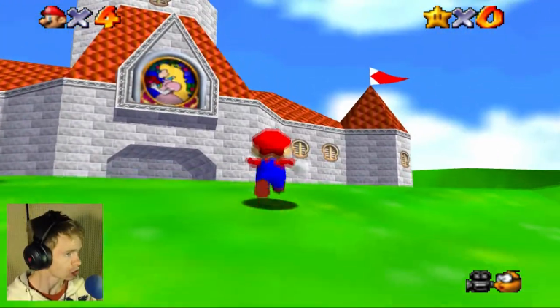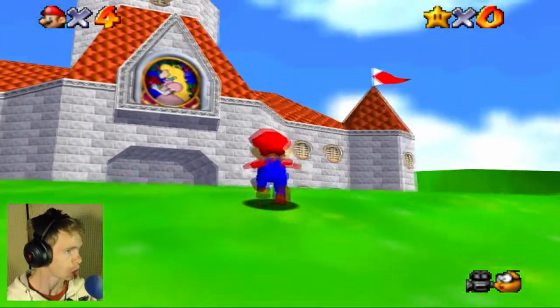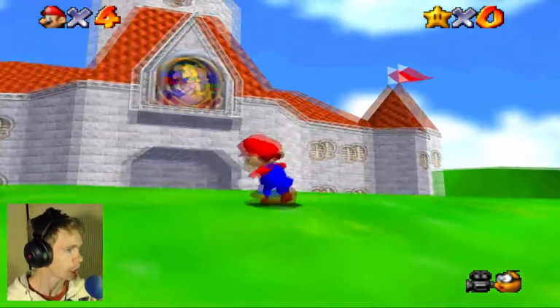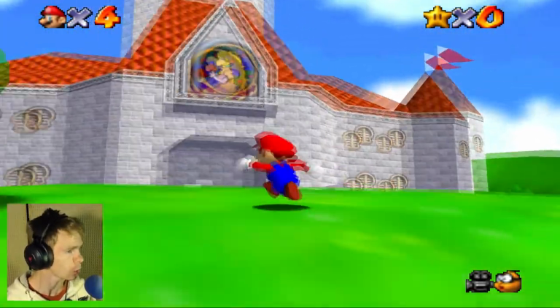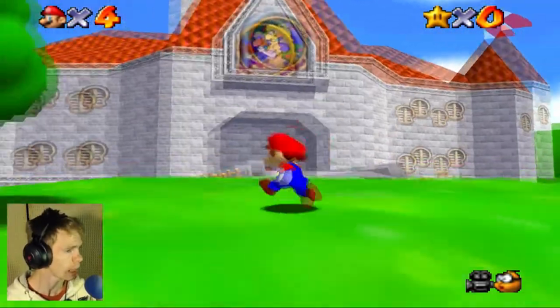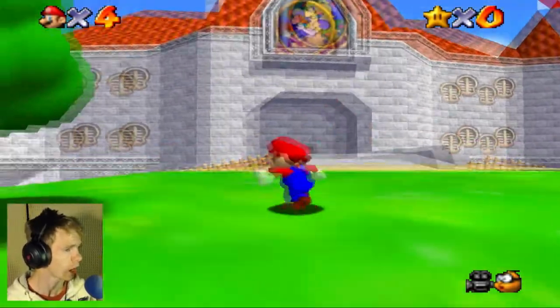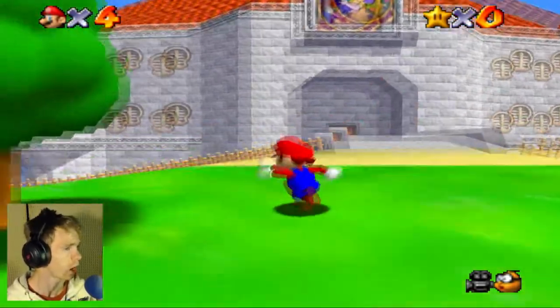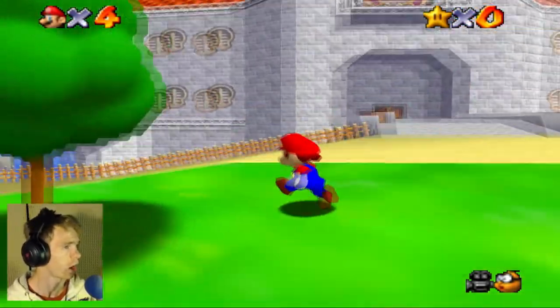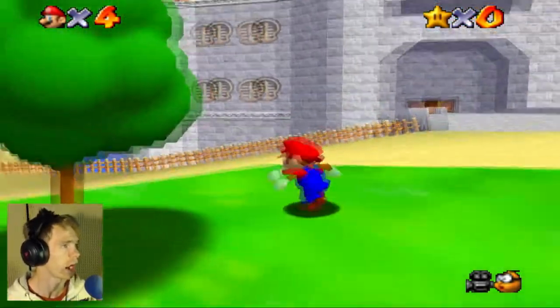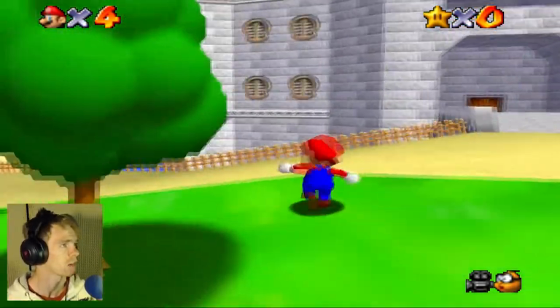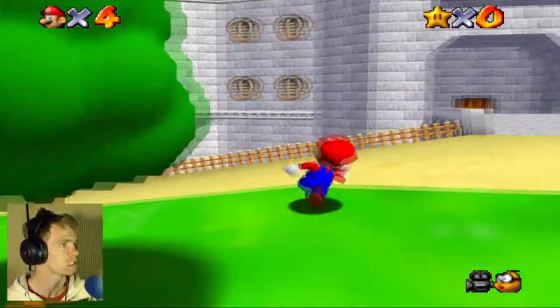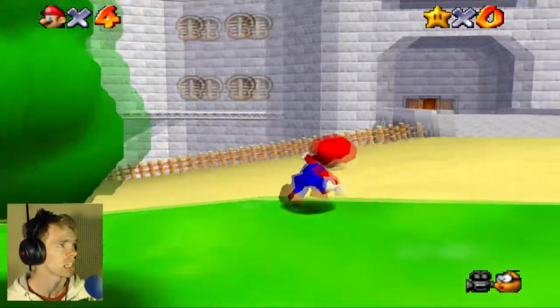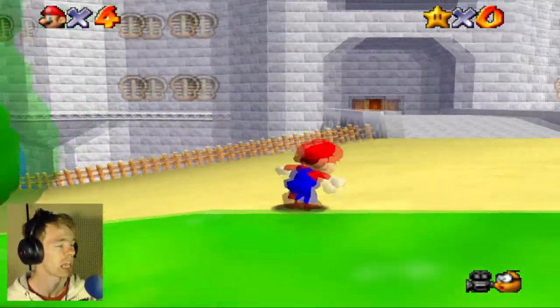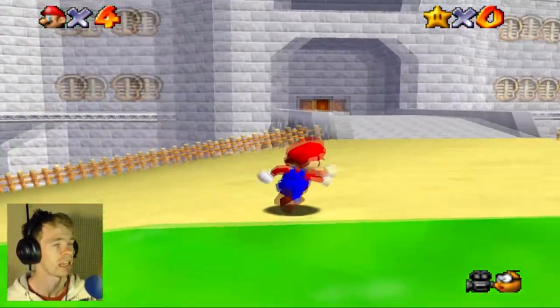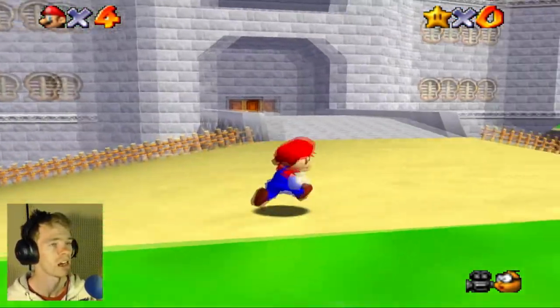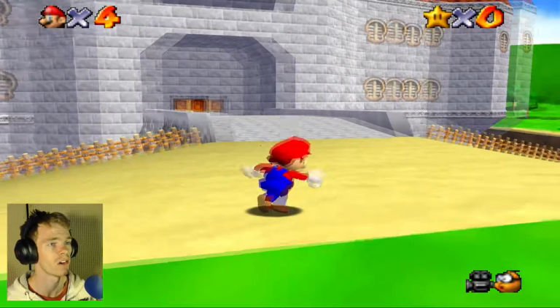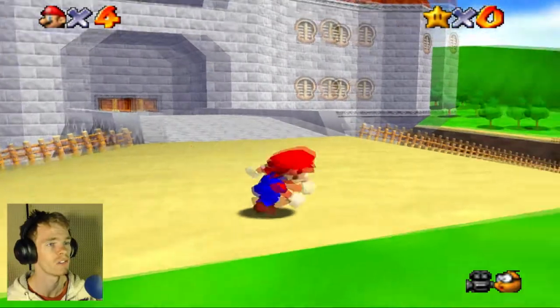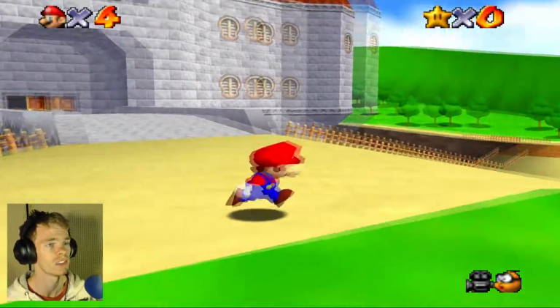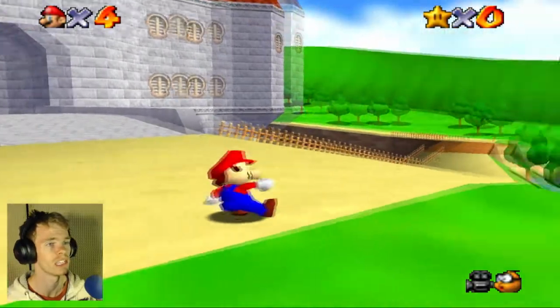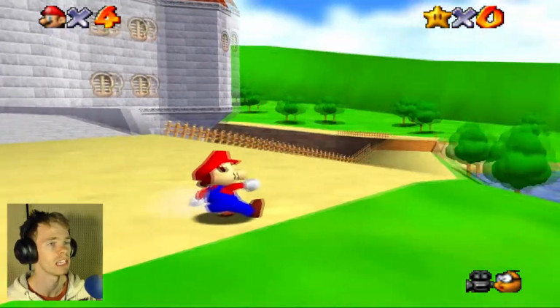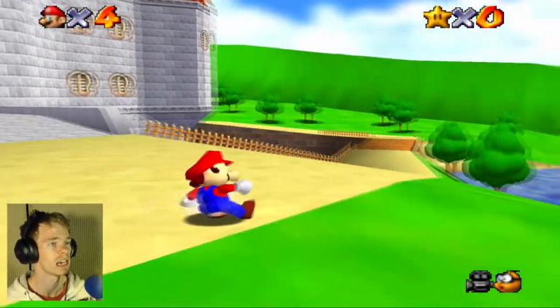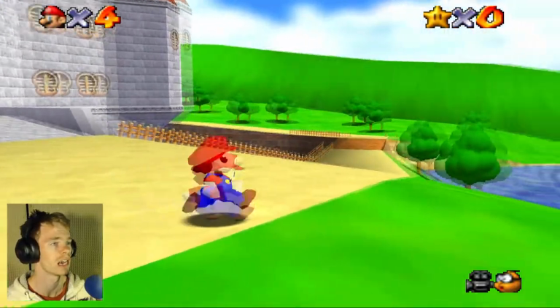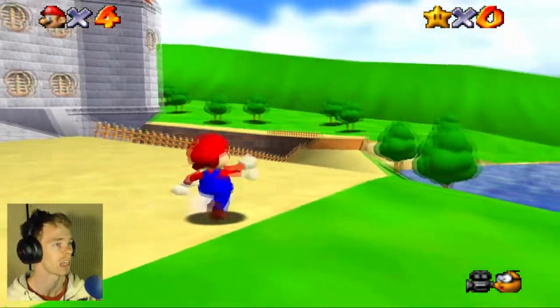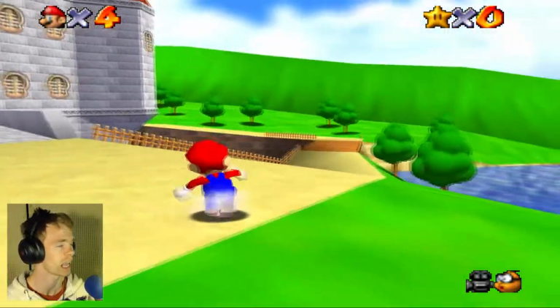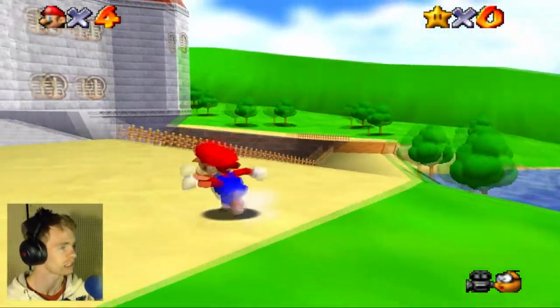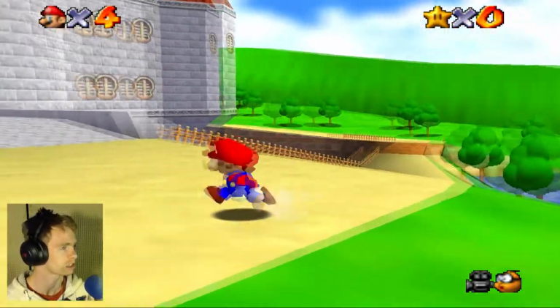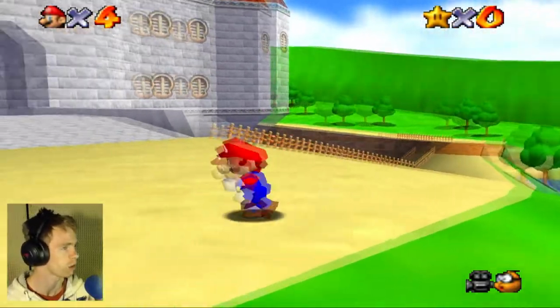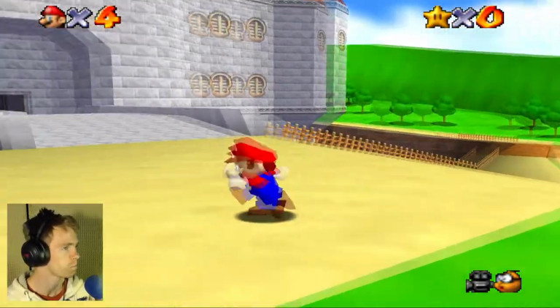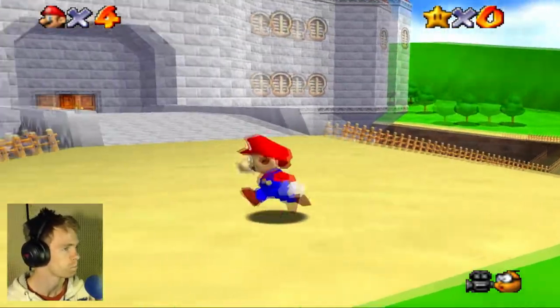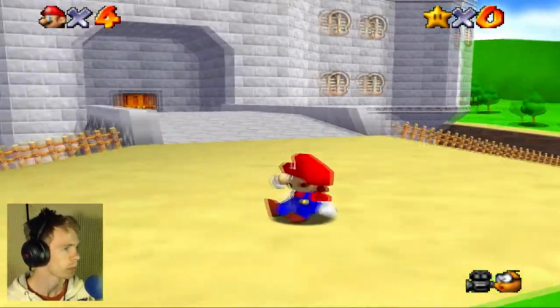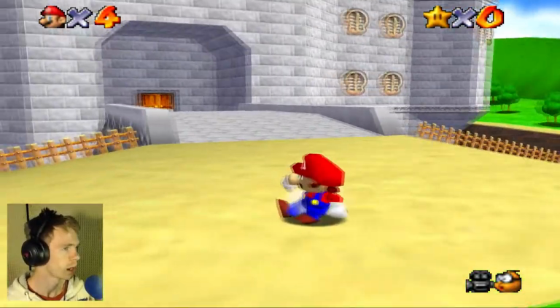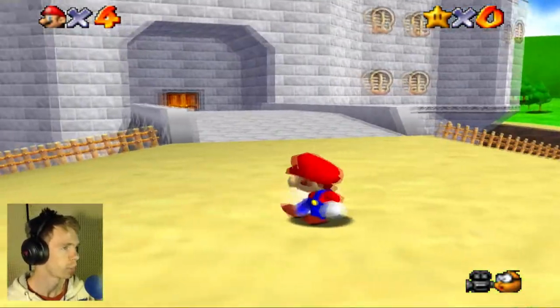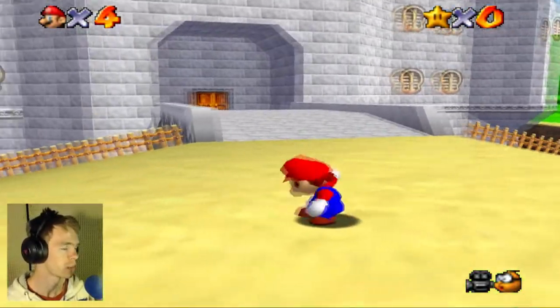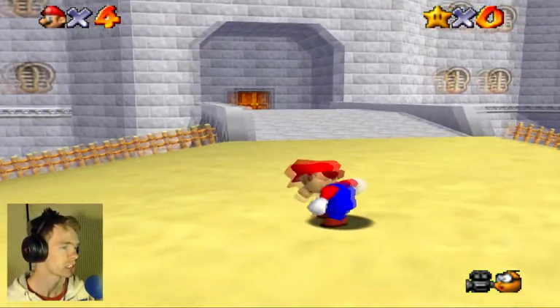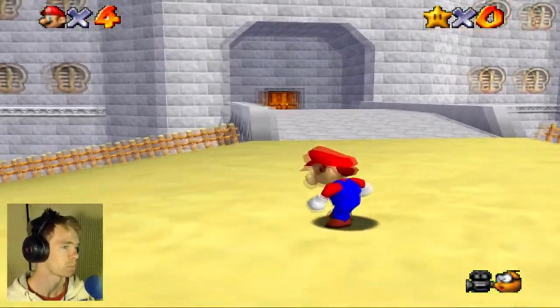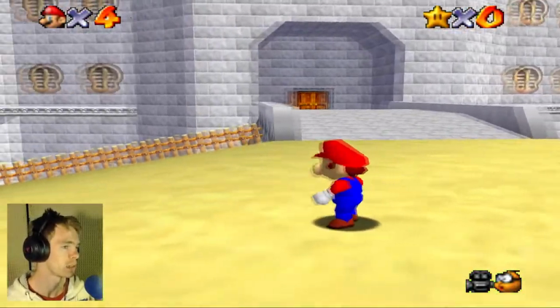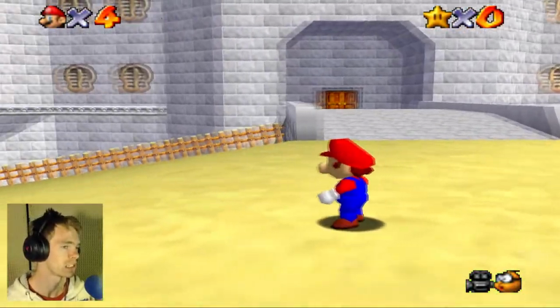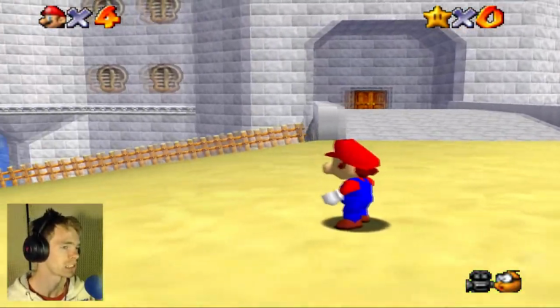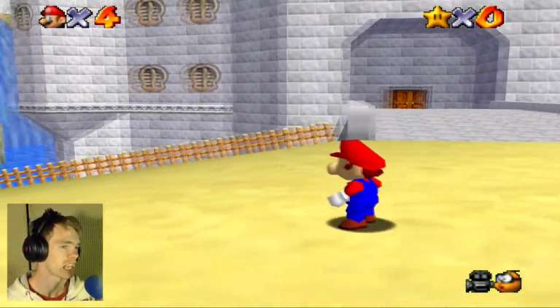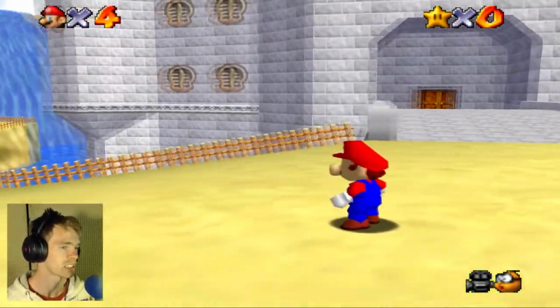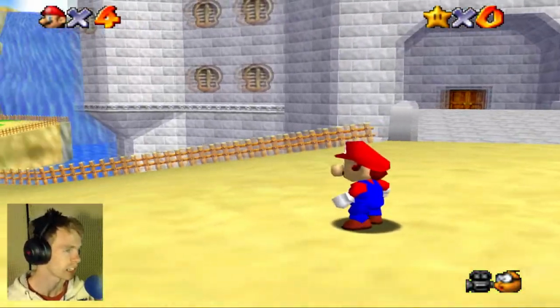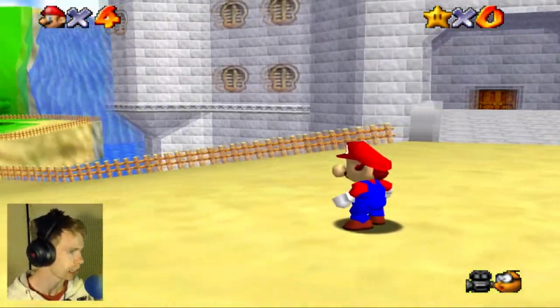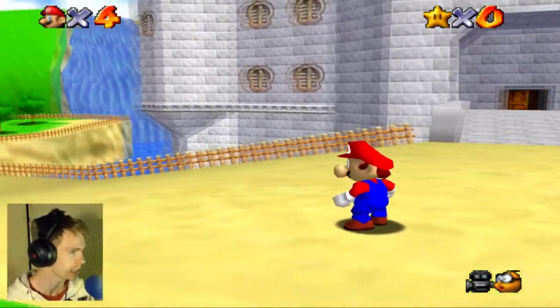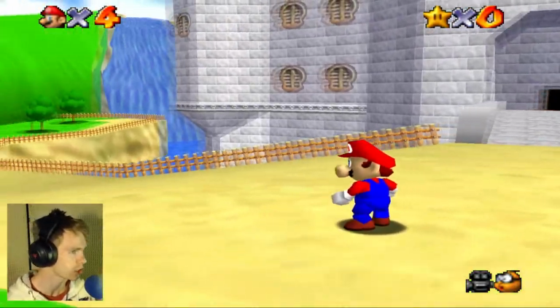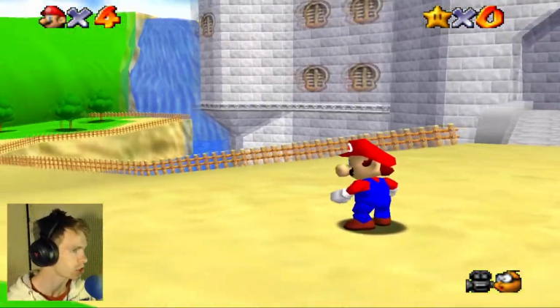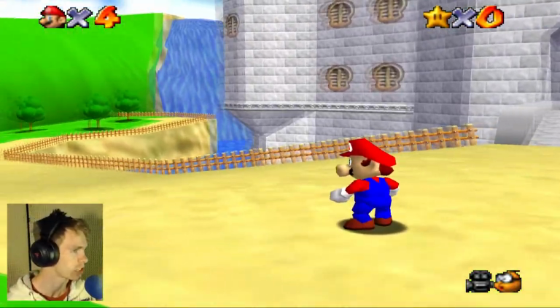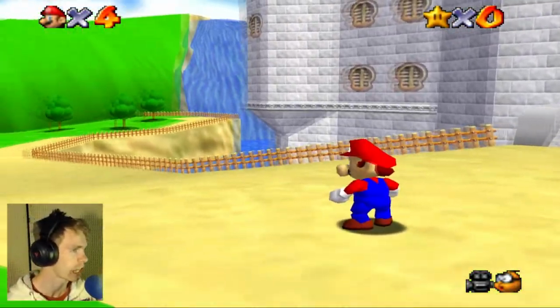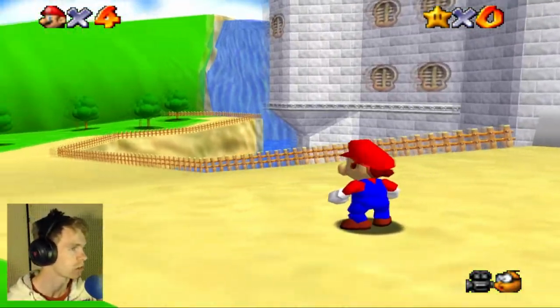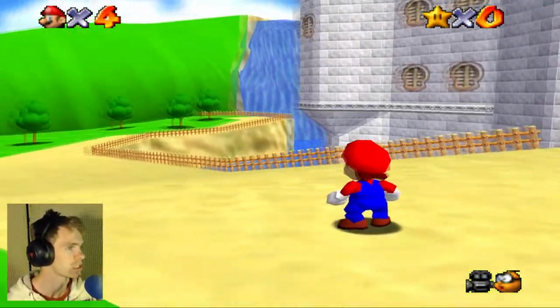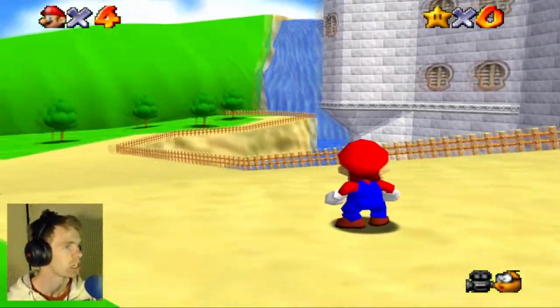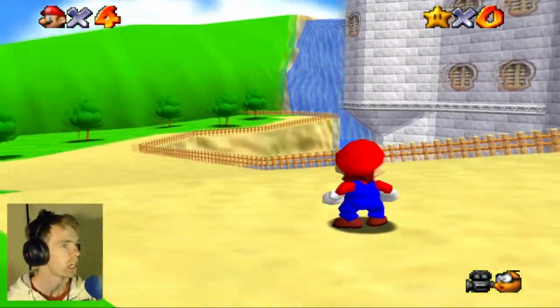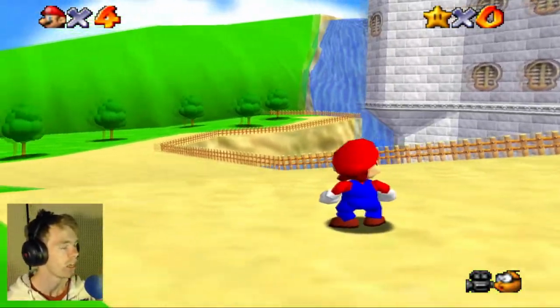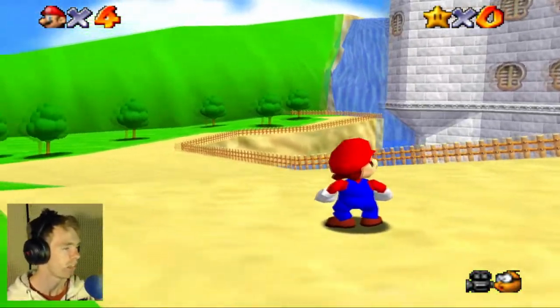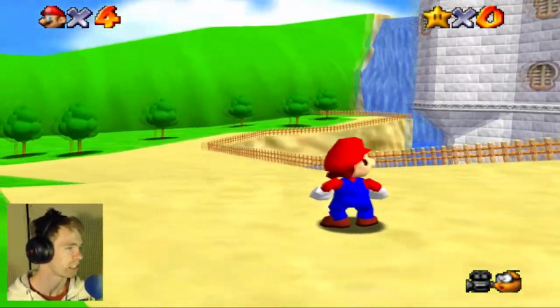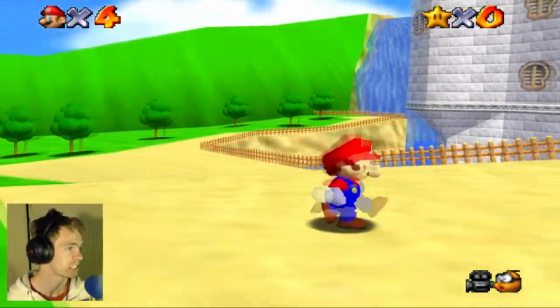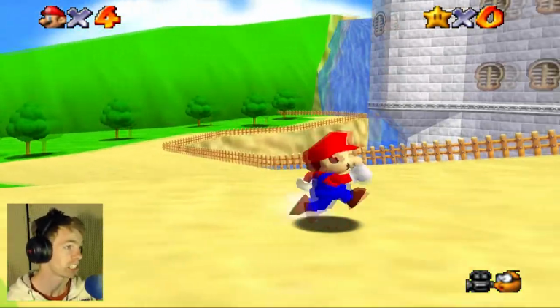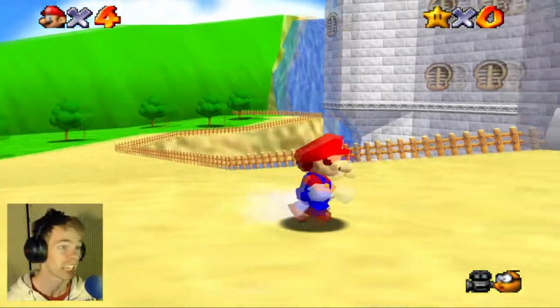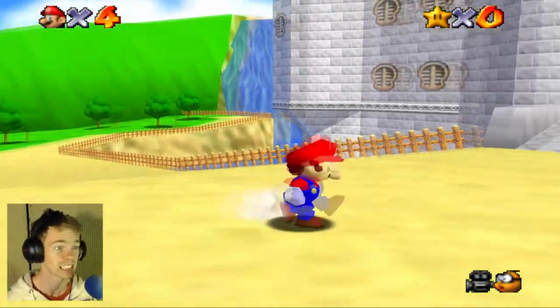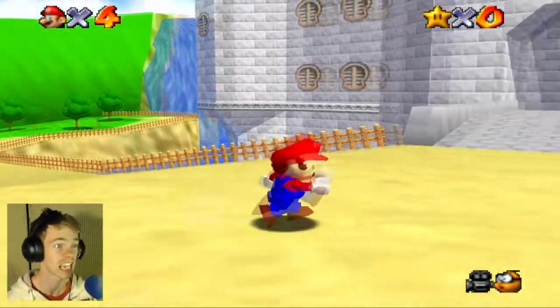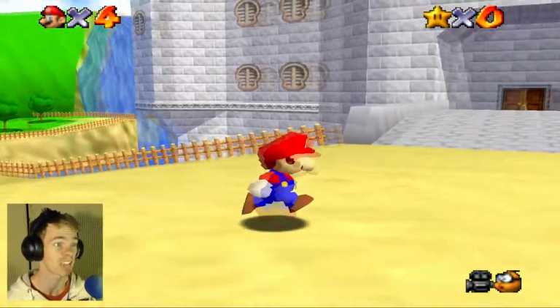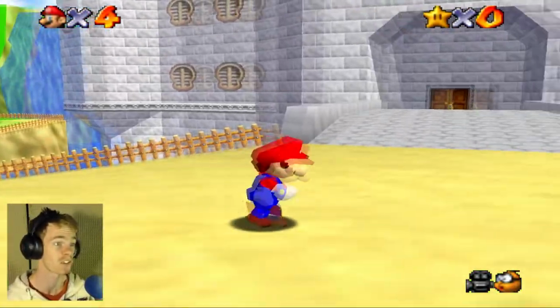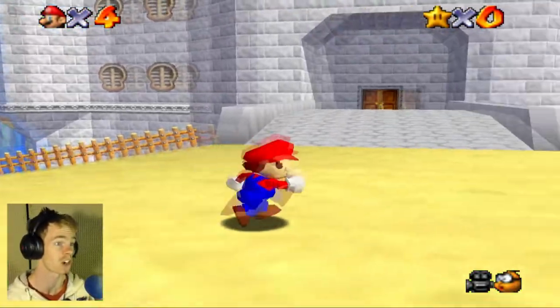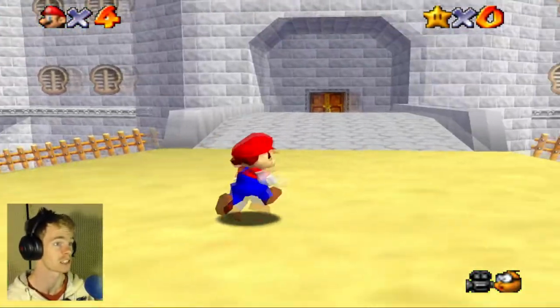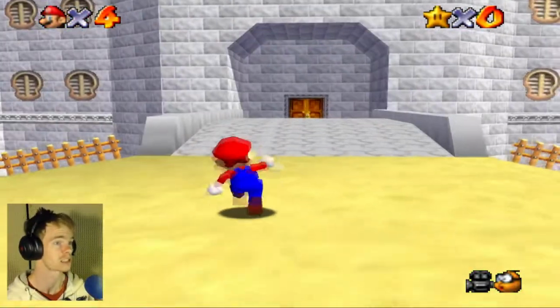So here we are outside of the castle — Princess Peach's castle — and it turns out that she has cake for us.